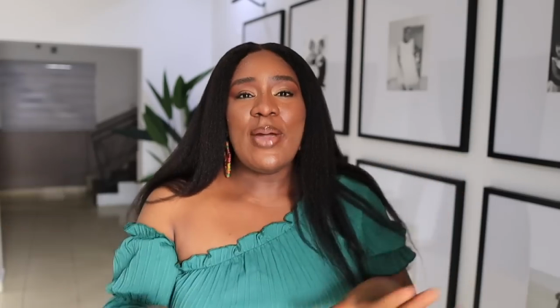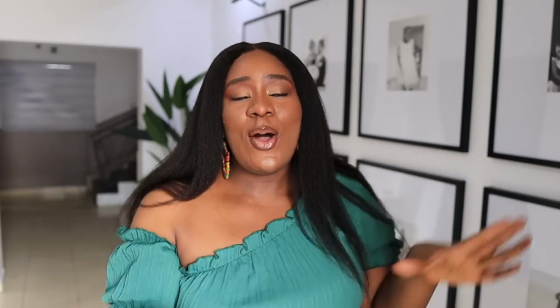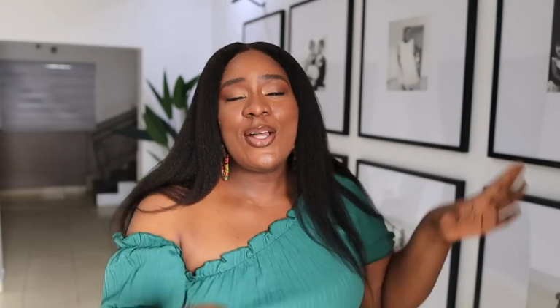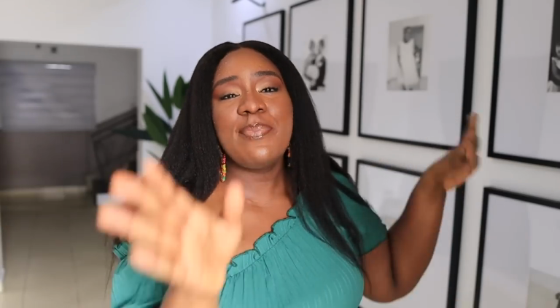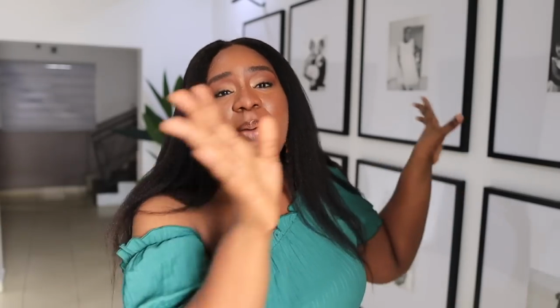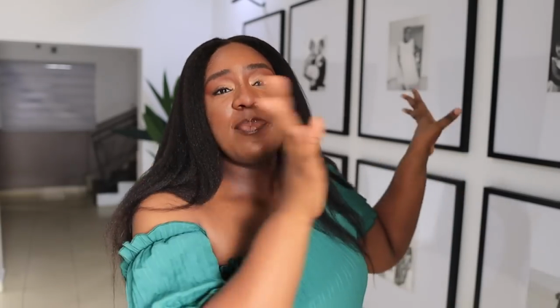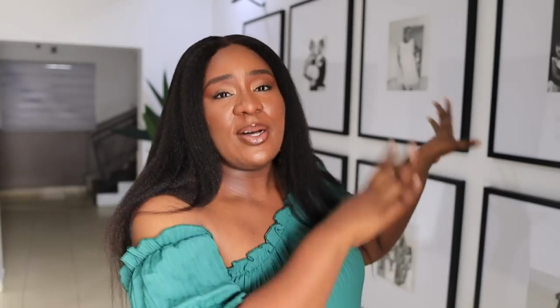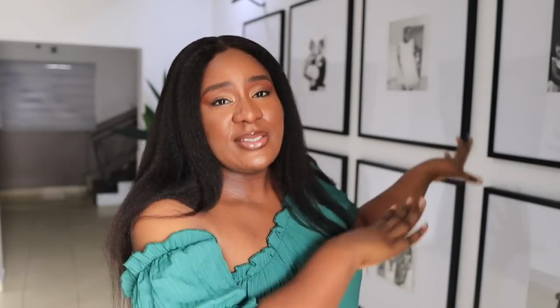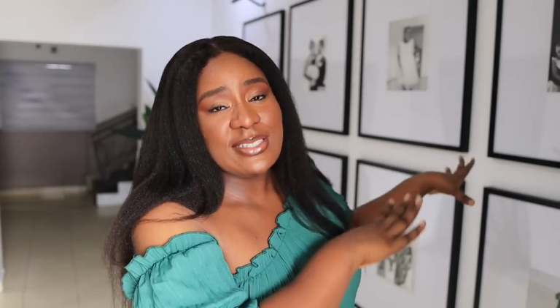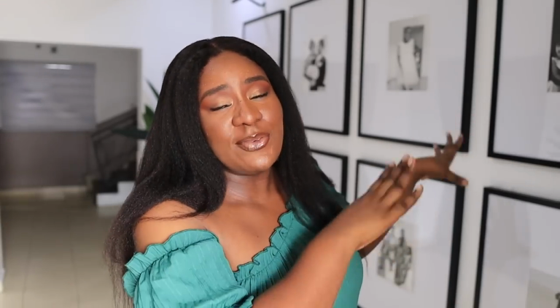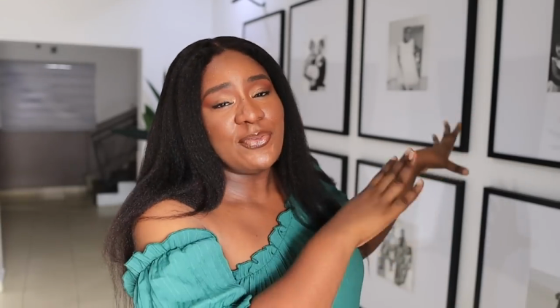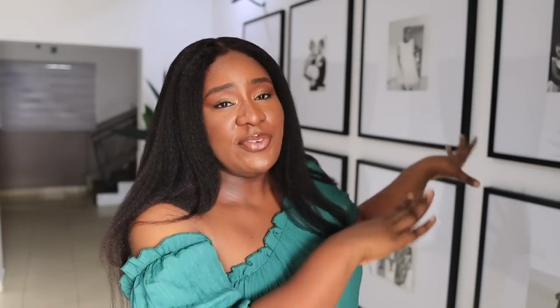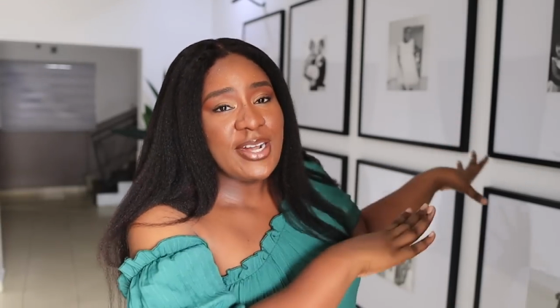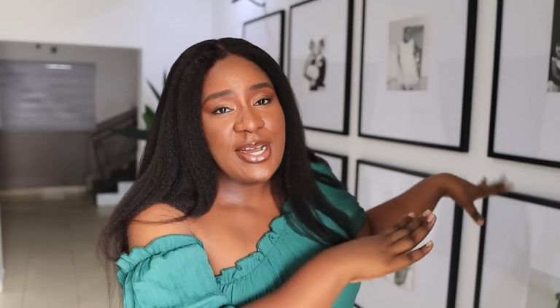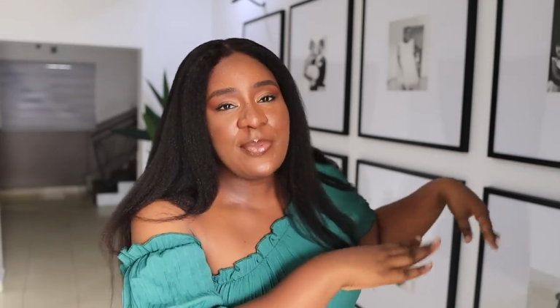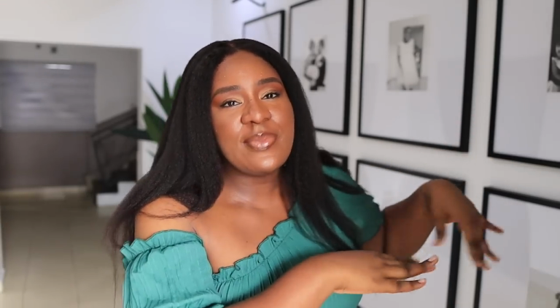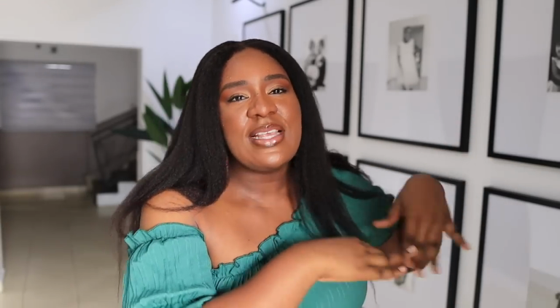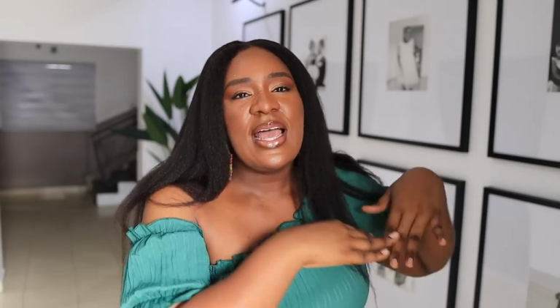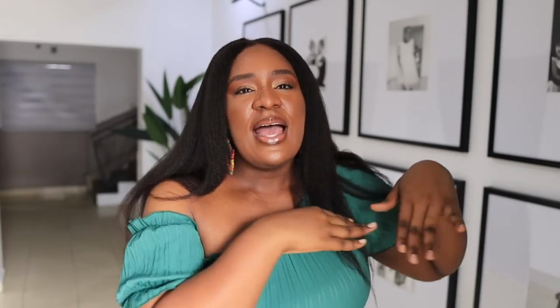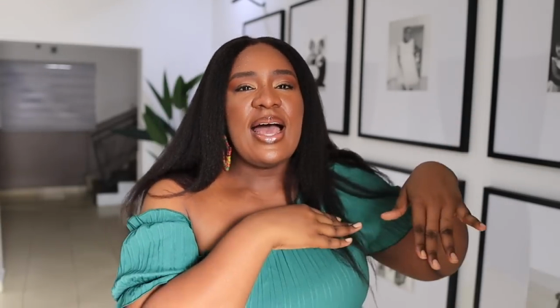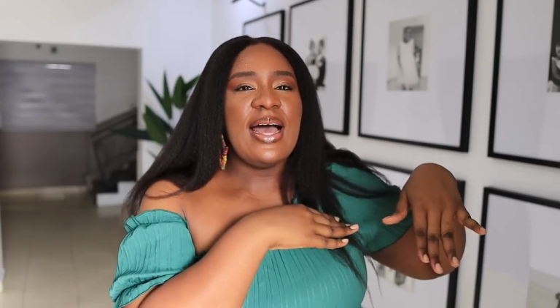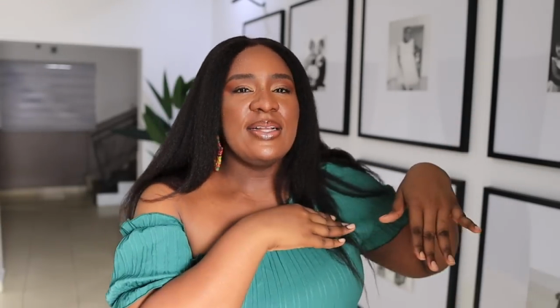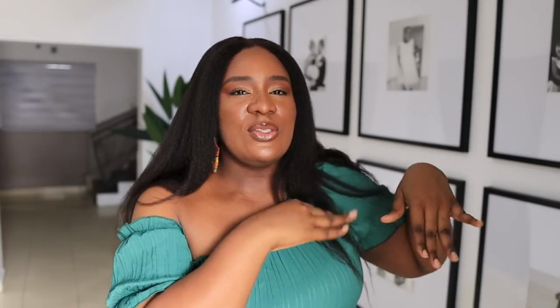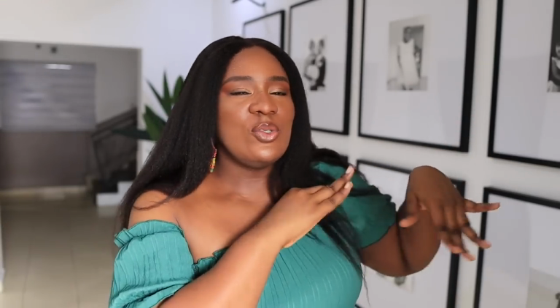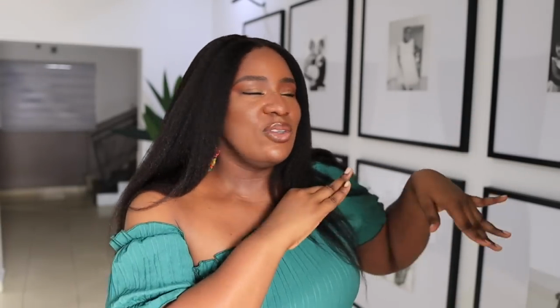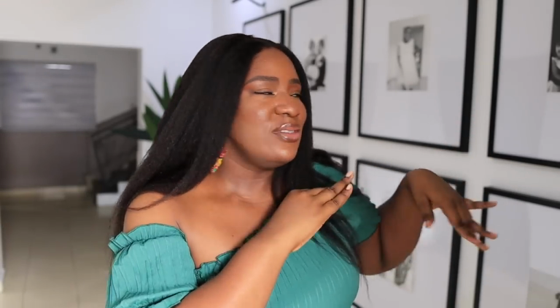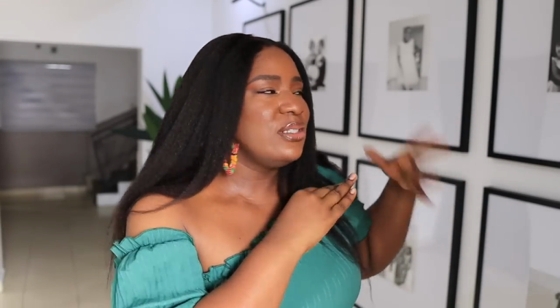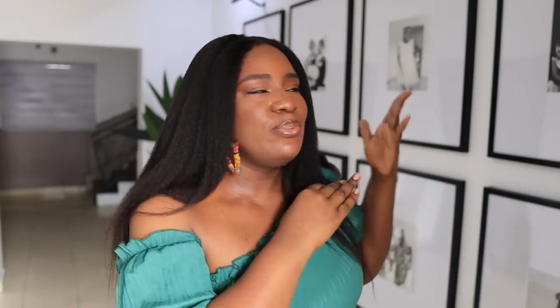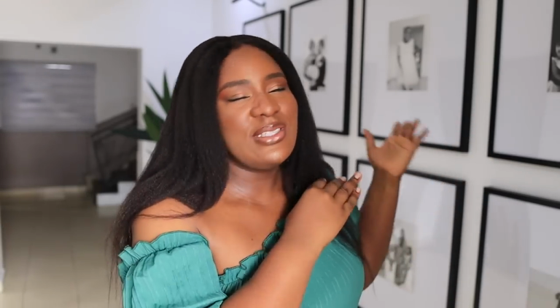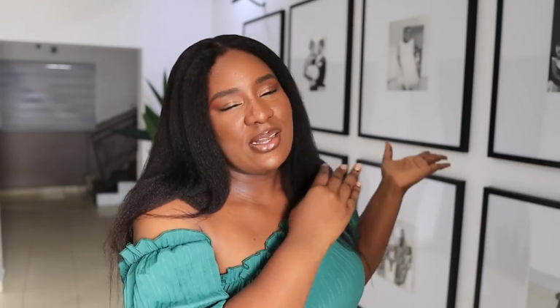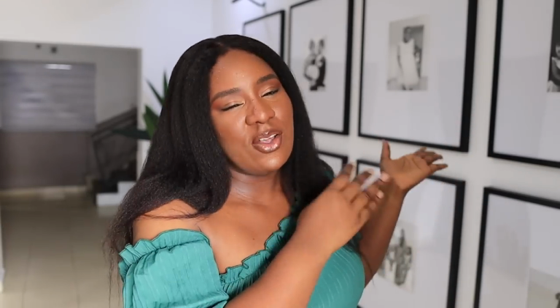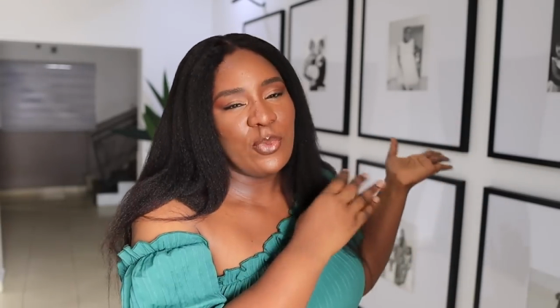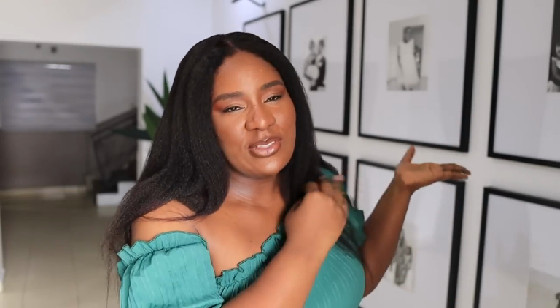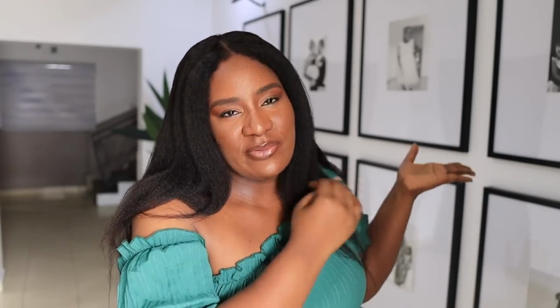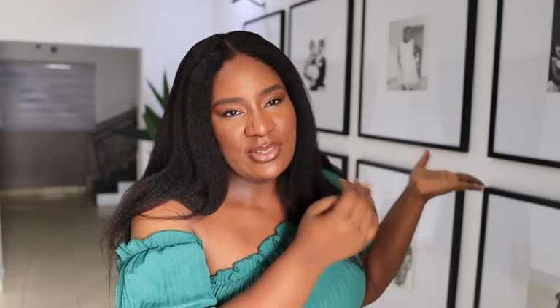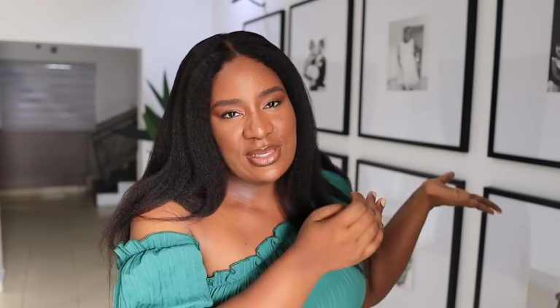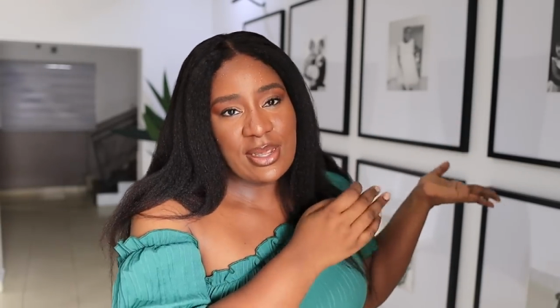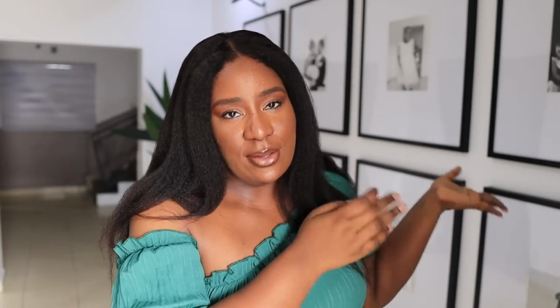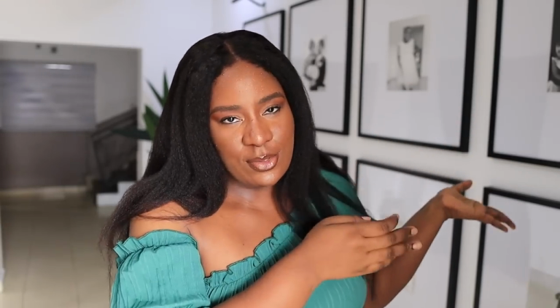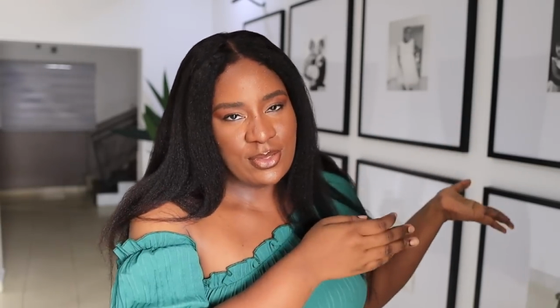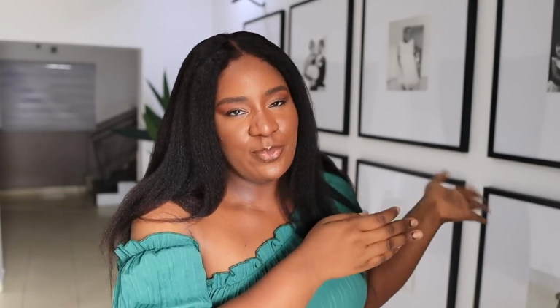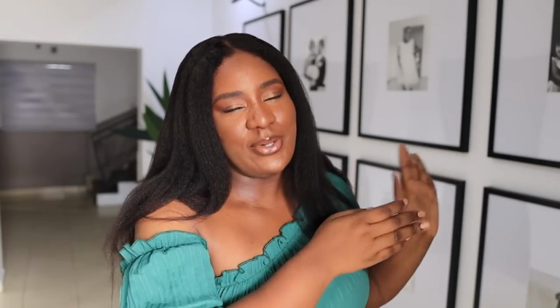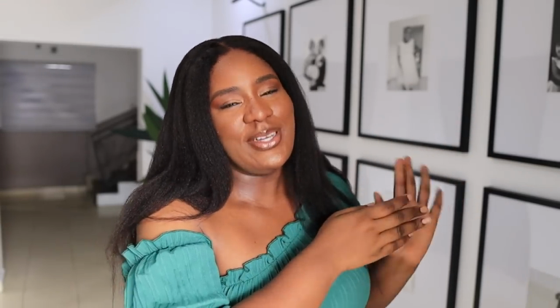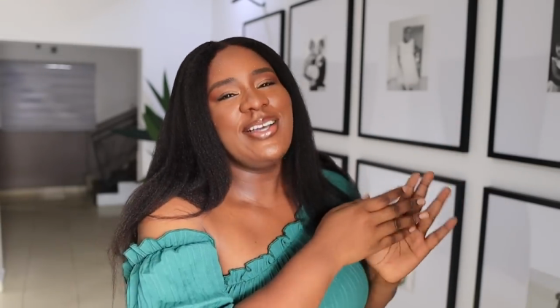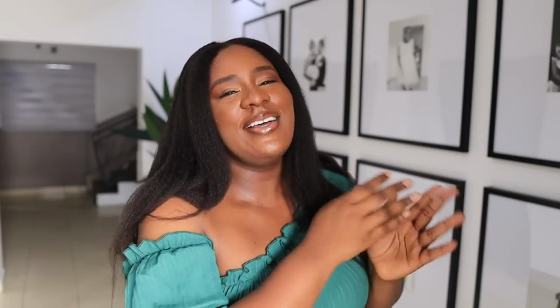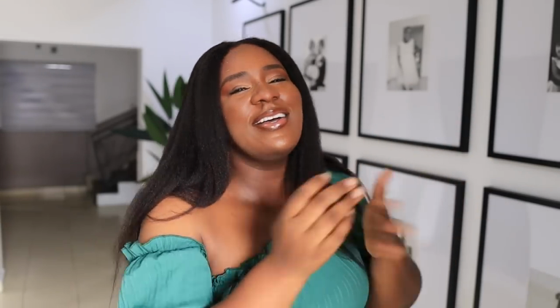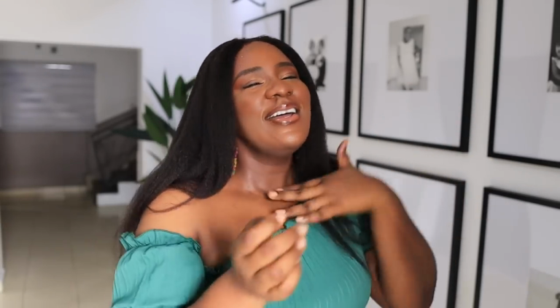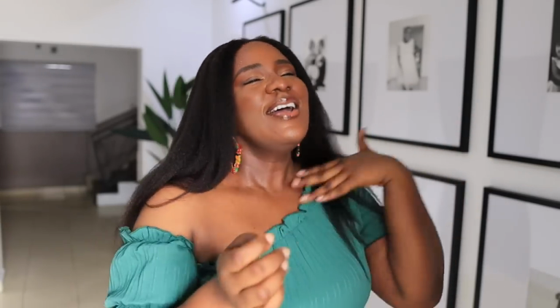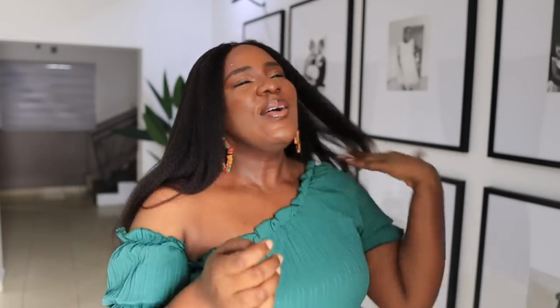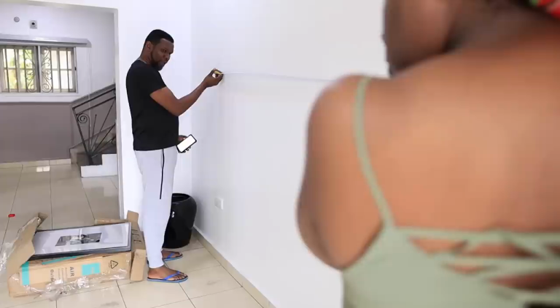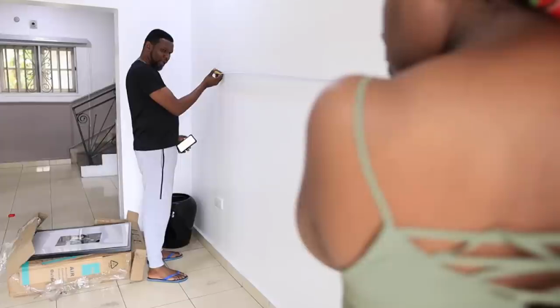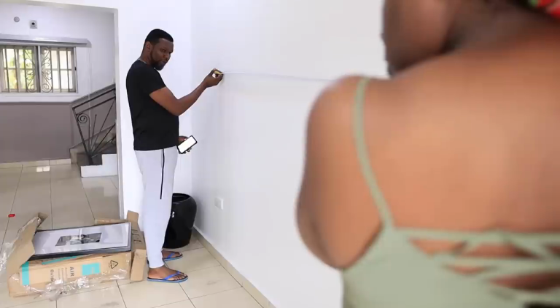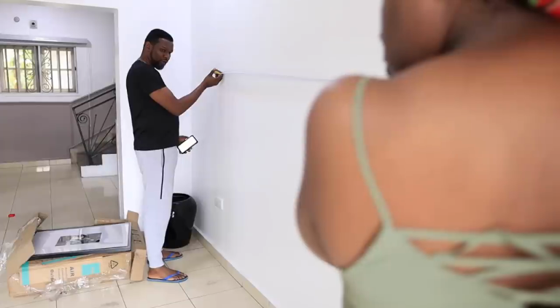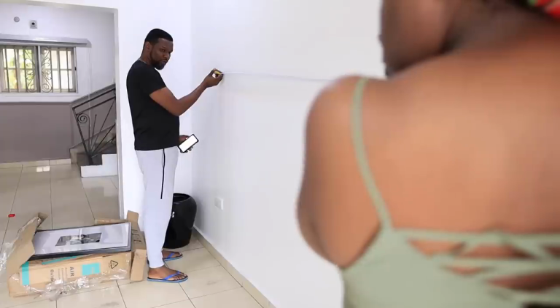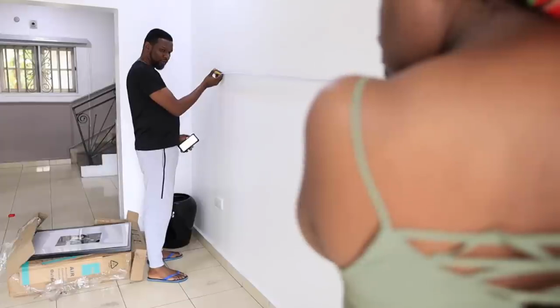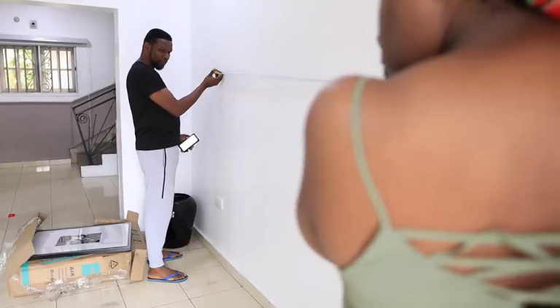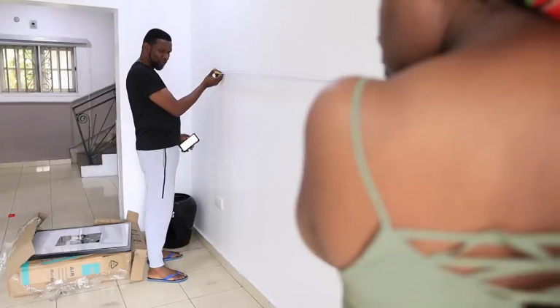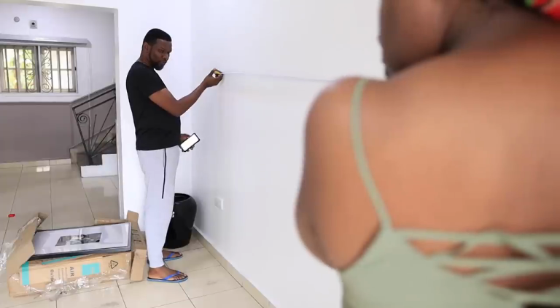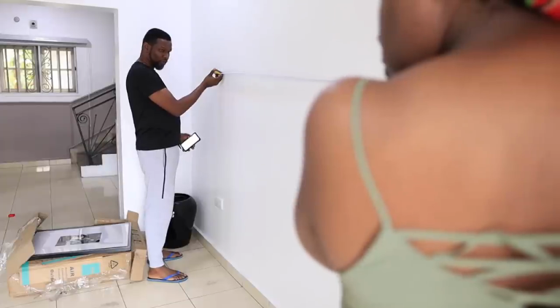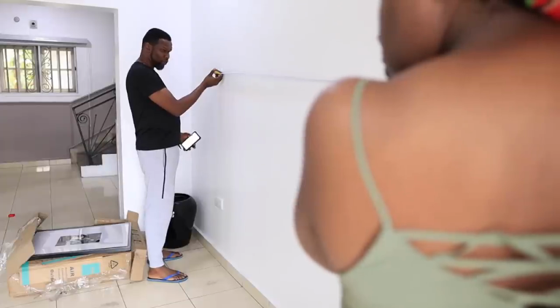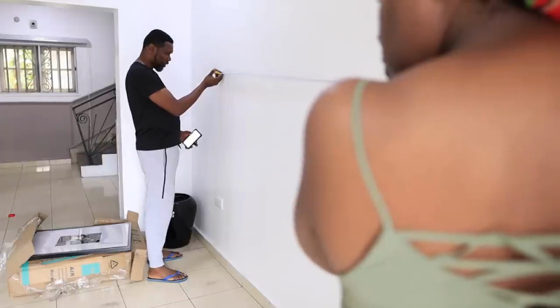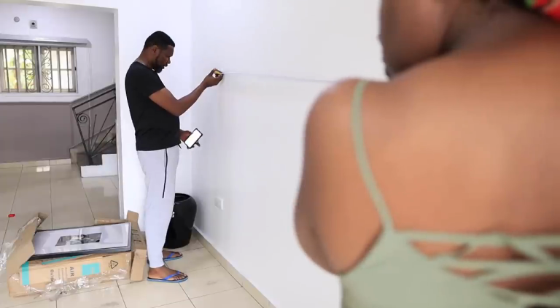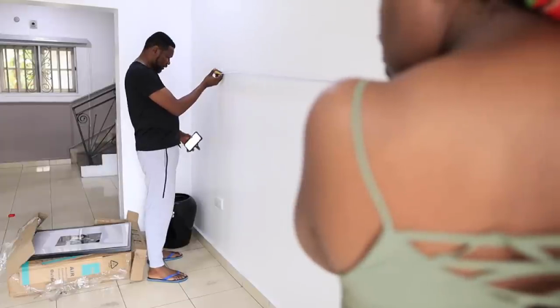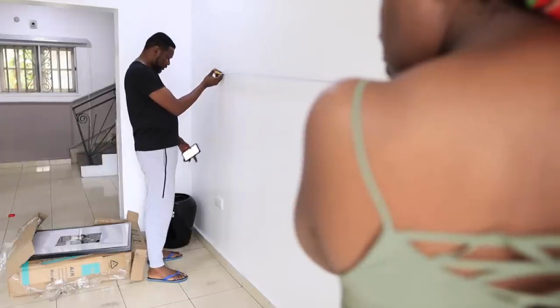When the frames came I was so happy. My husband mounted the frames and basically did almost everything else.